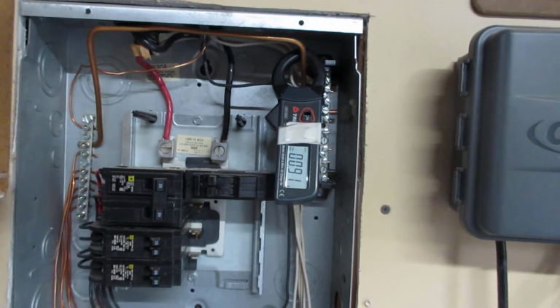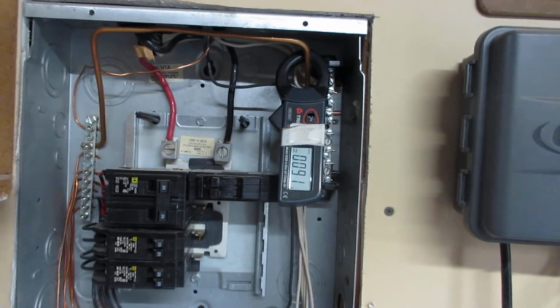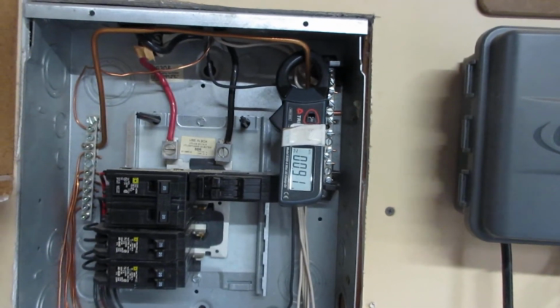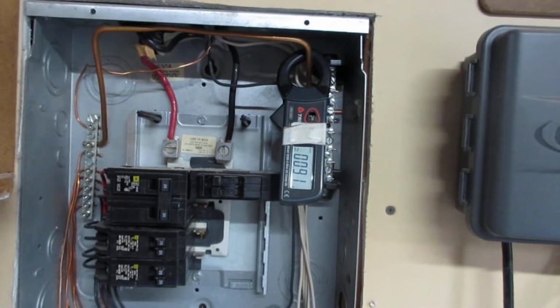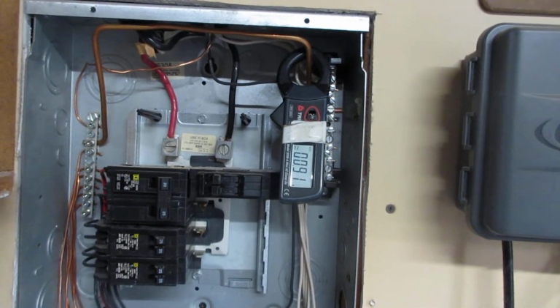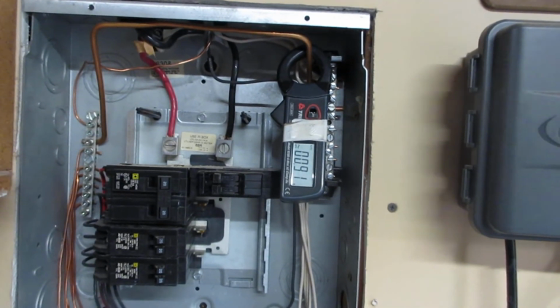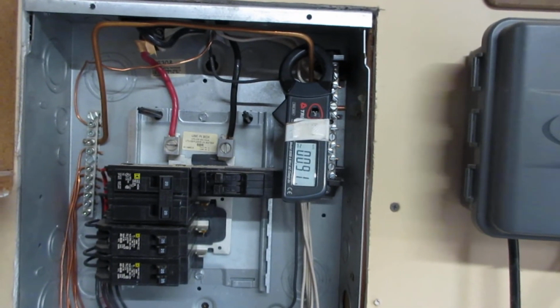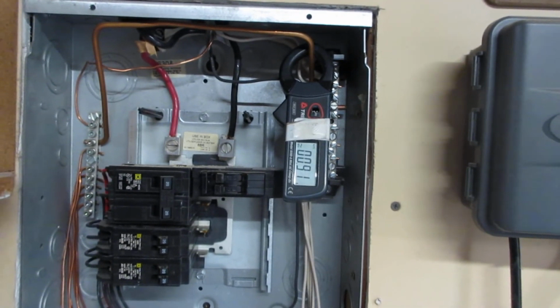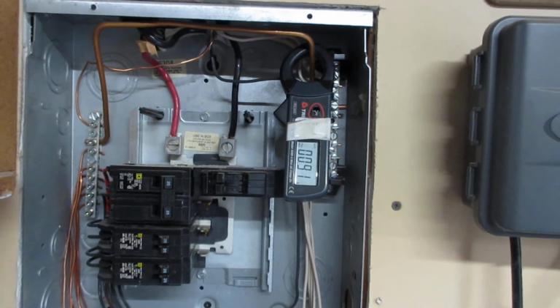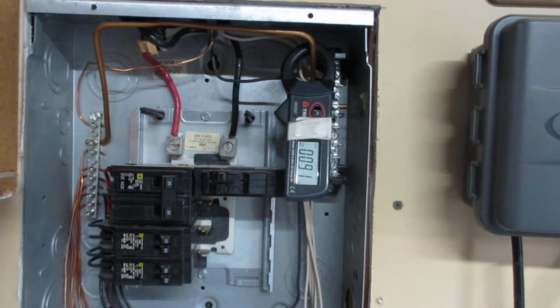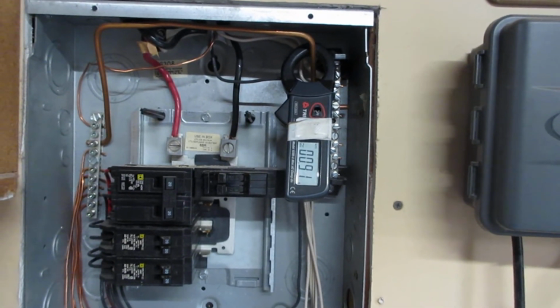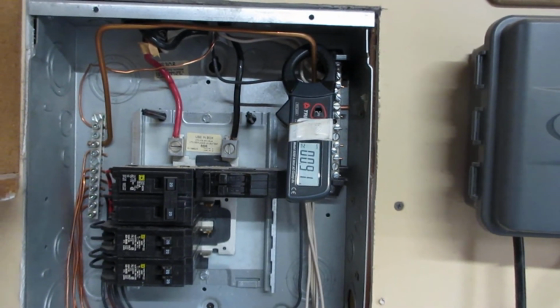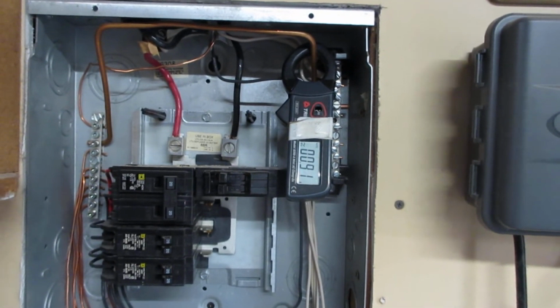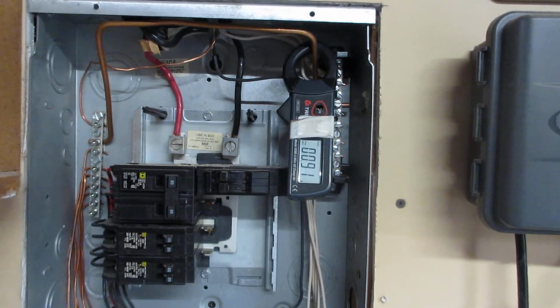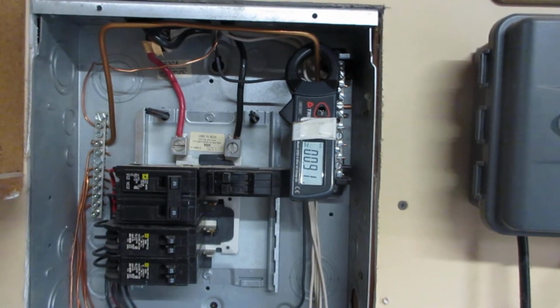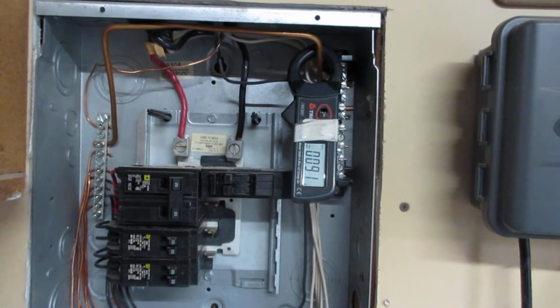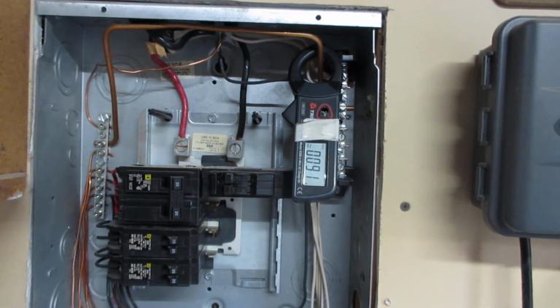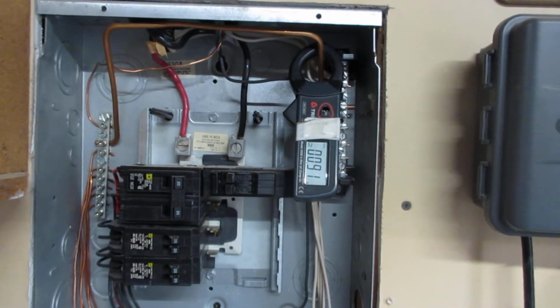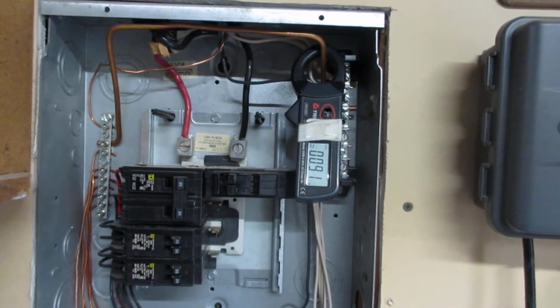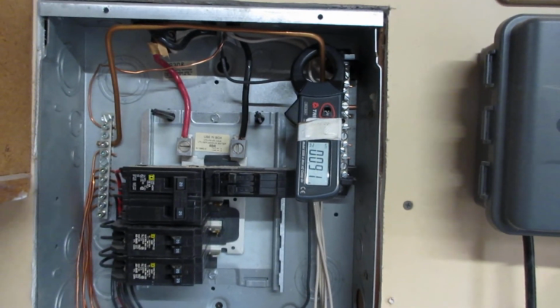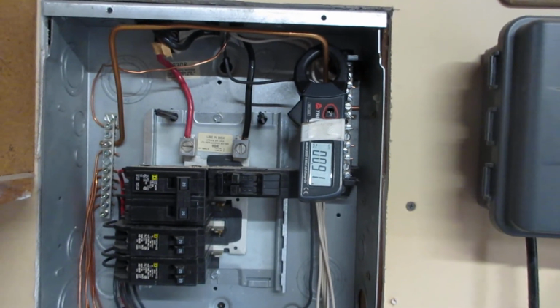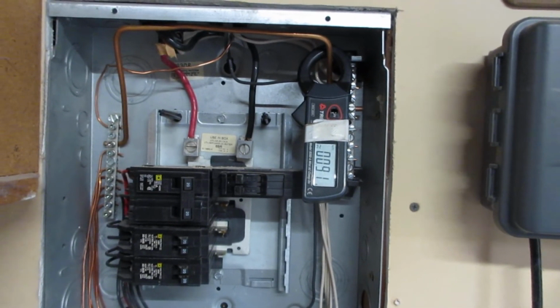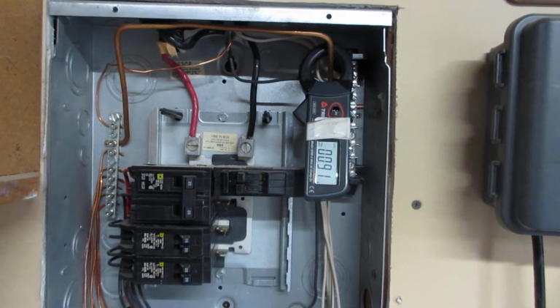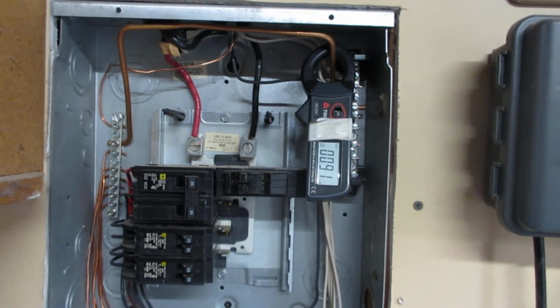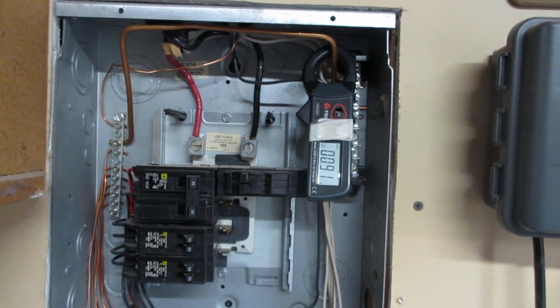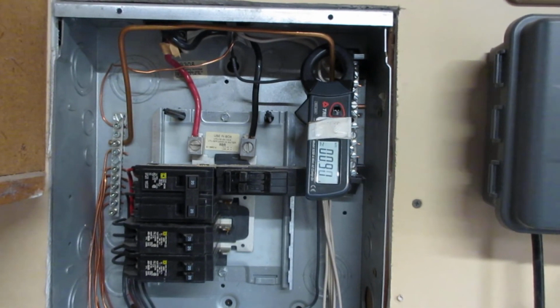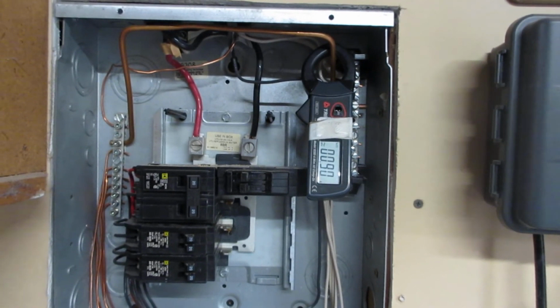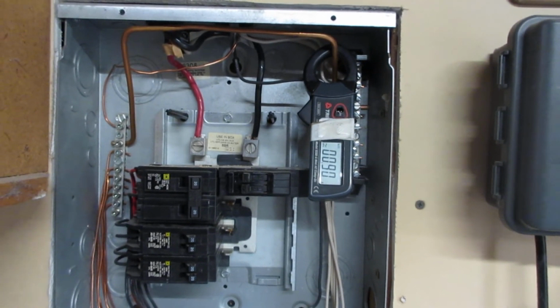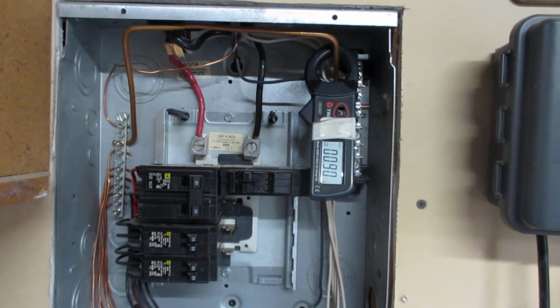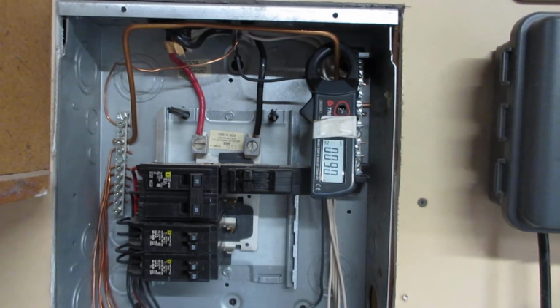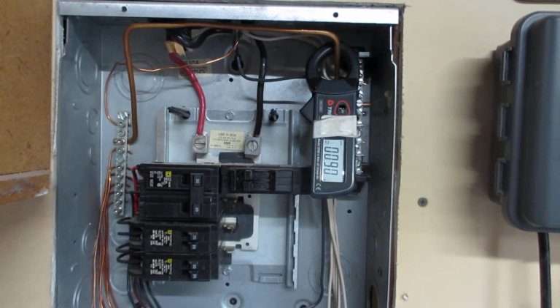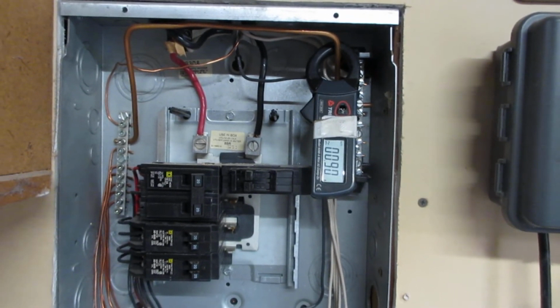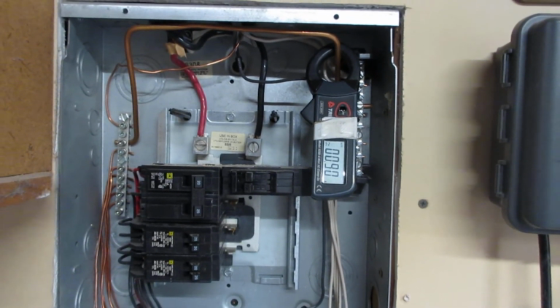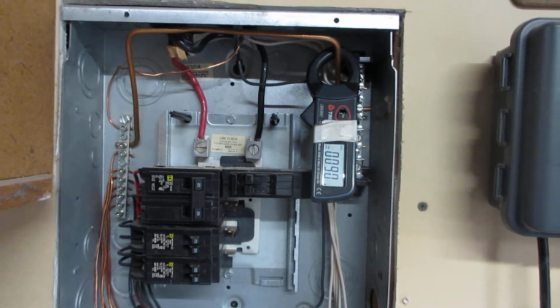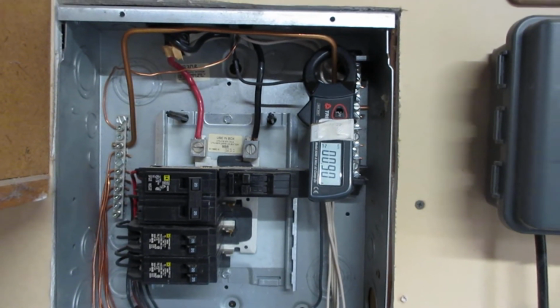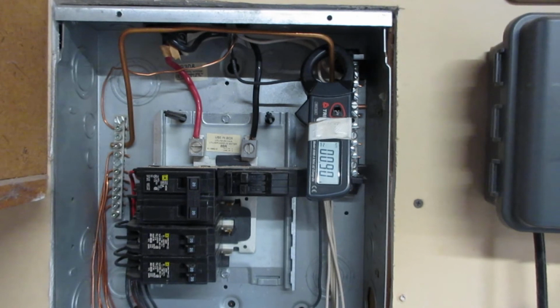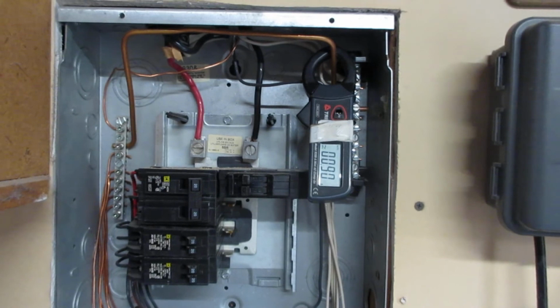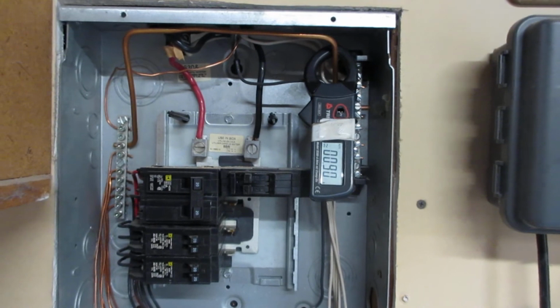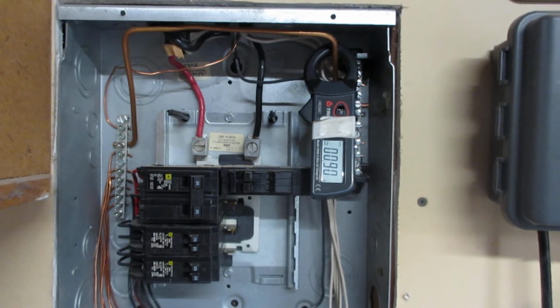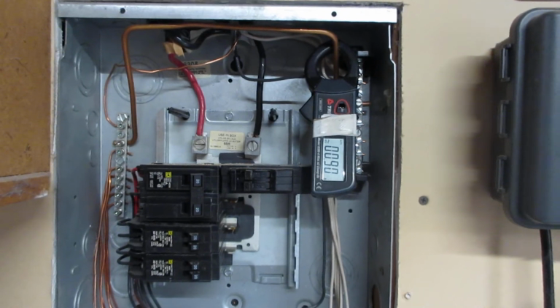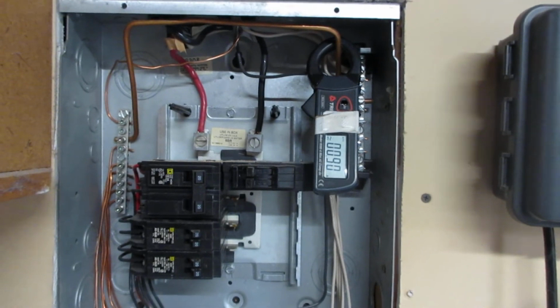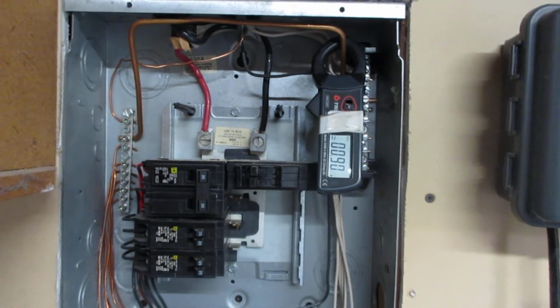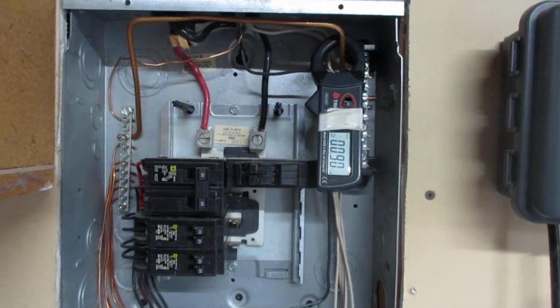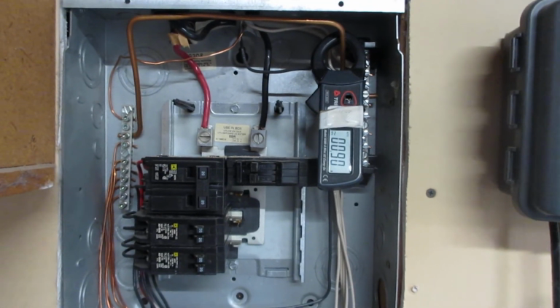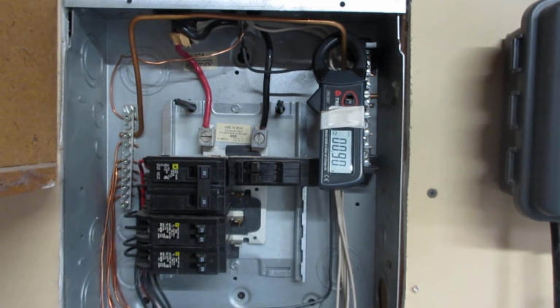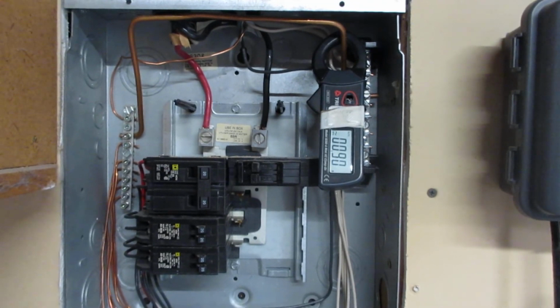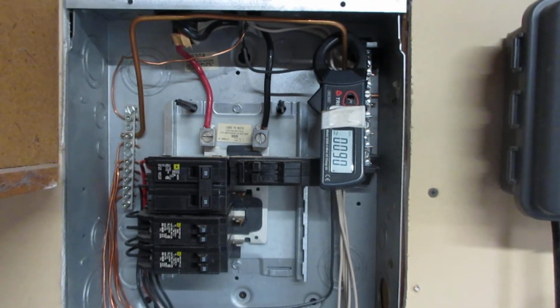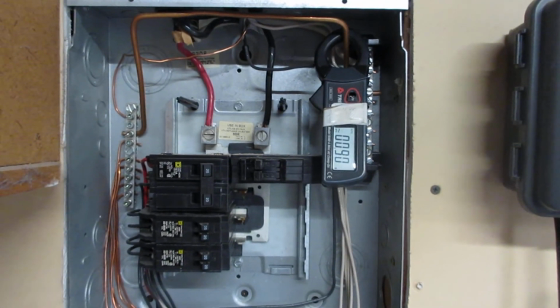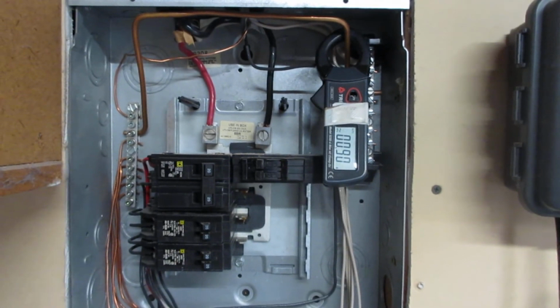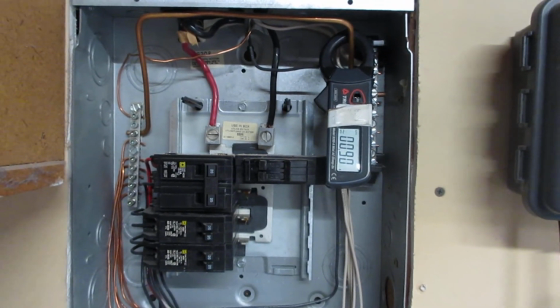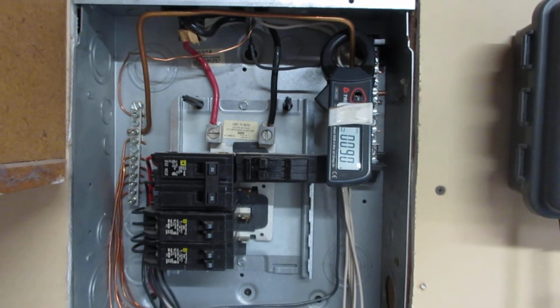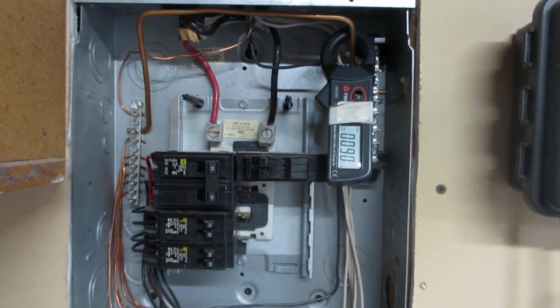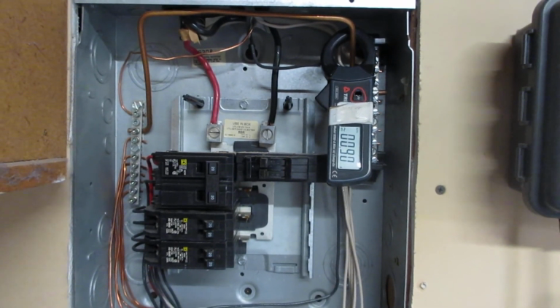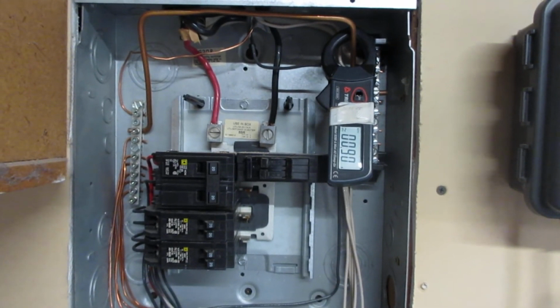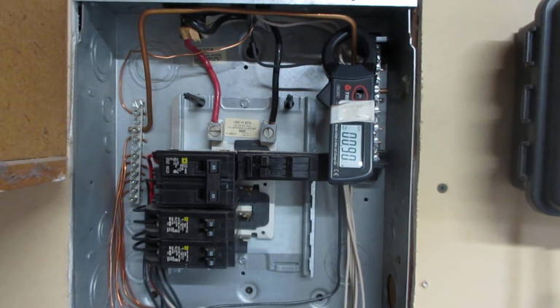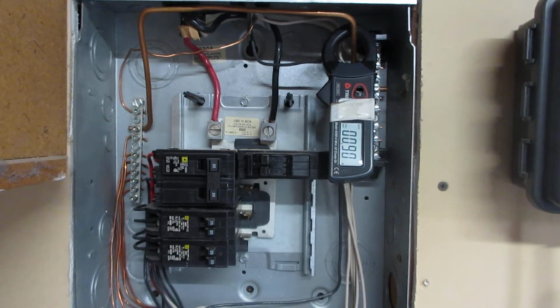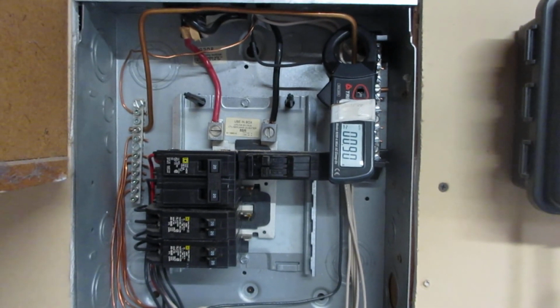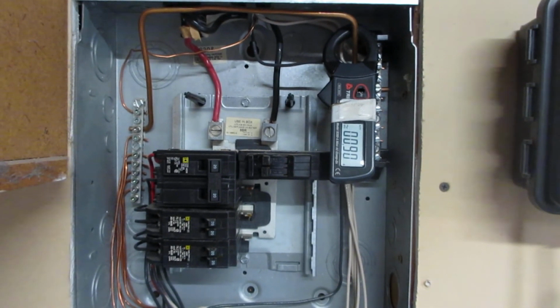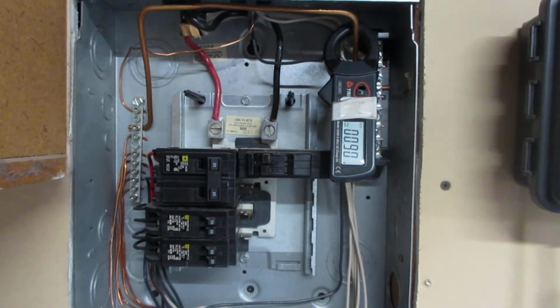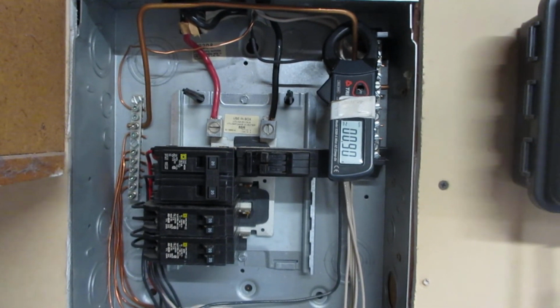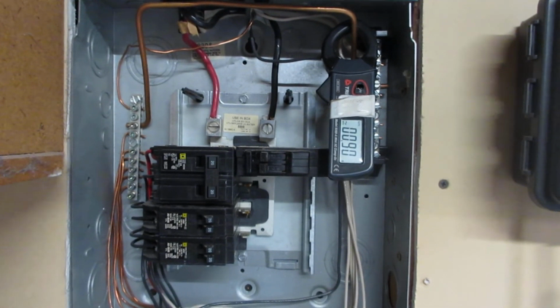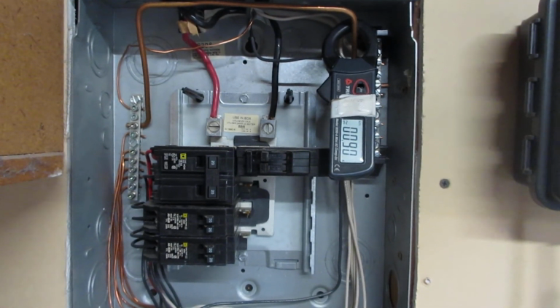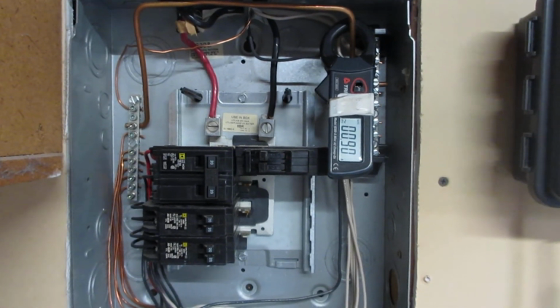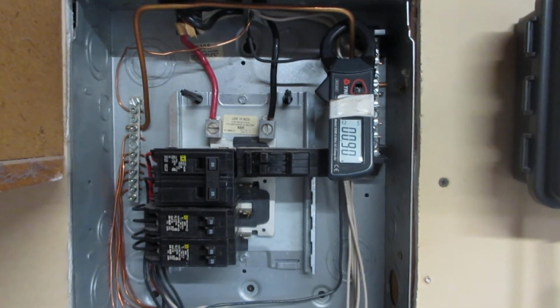This is what we look for when we do a real estate pre-purchase assessment — we look for deal breakers. But this is probably fixable. Thank you very much and goodbye for now.